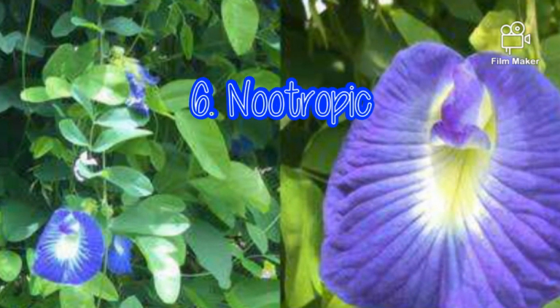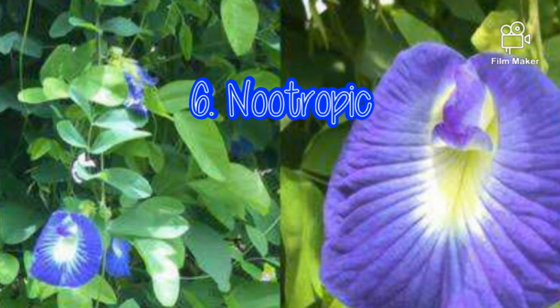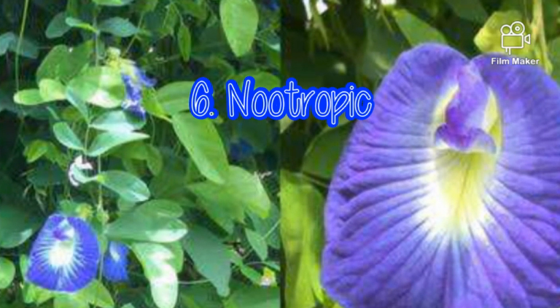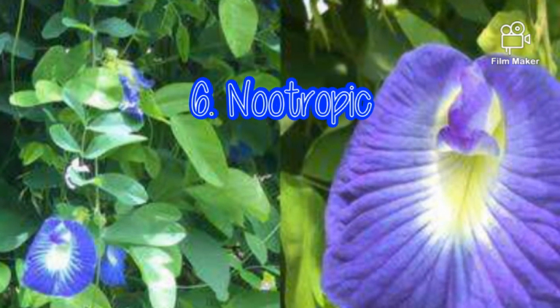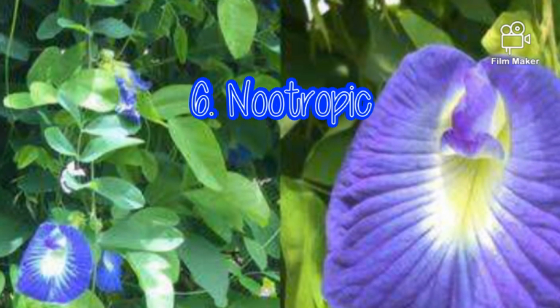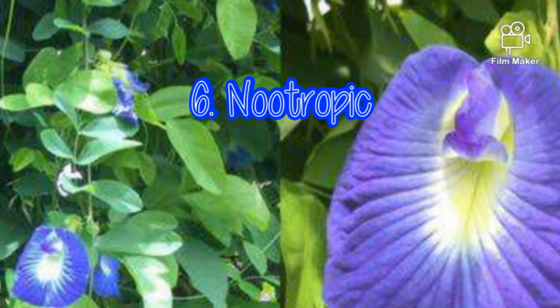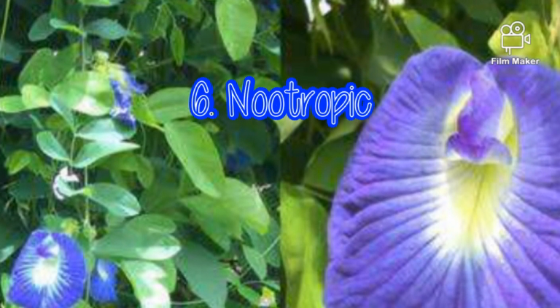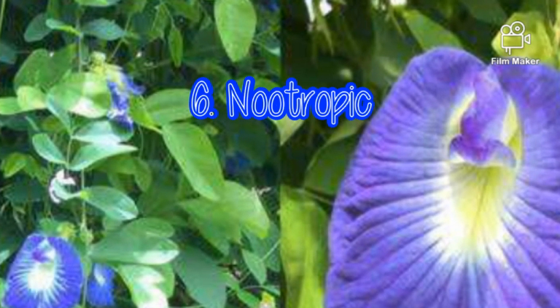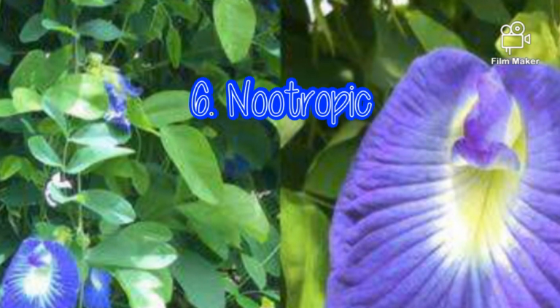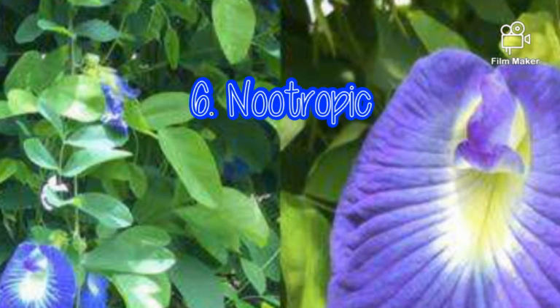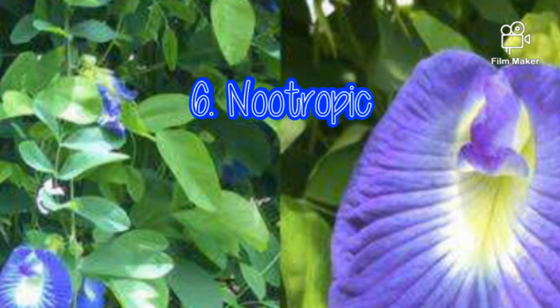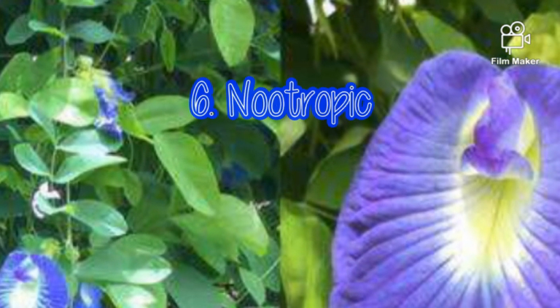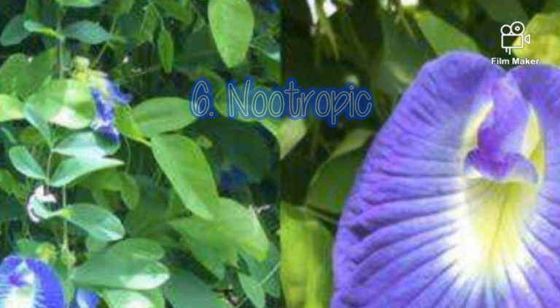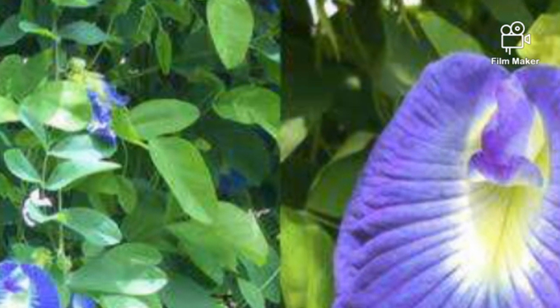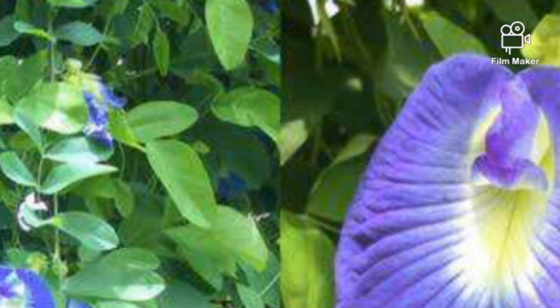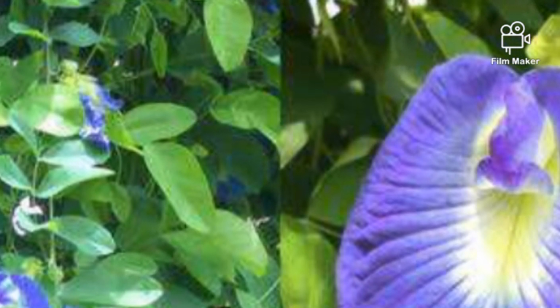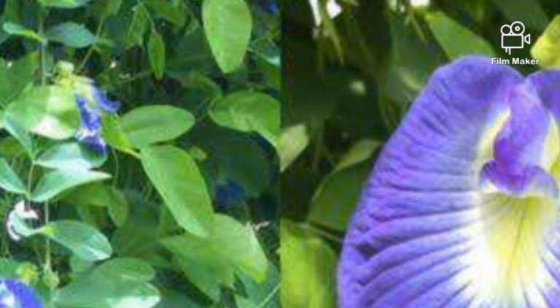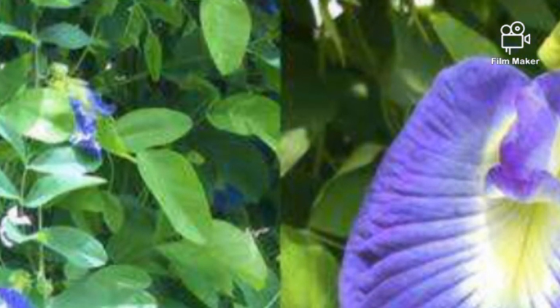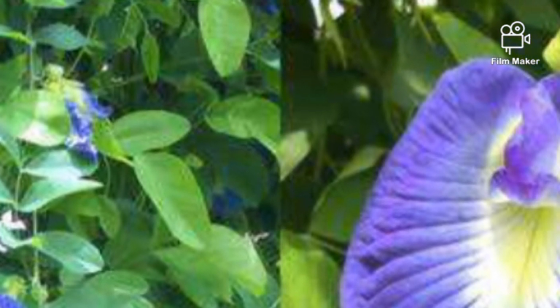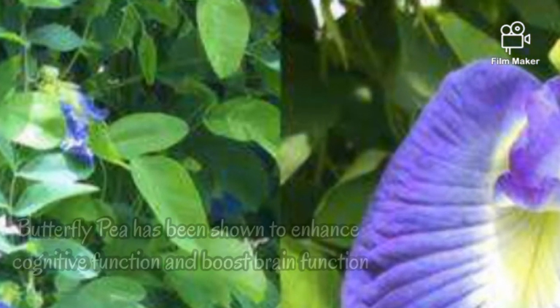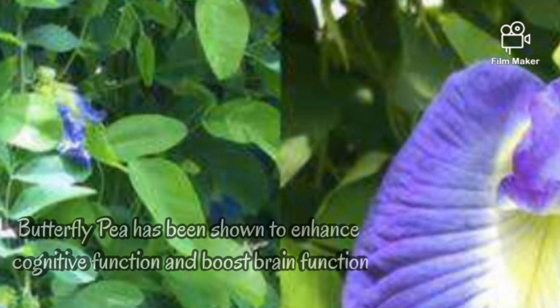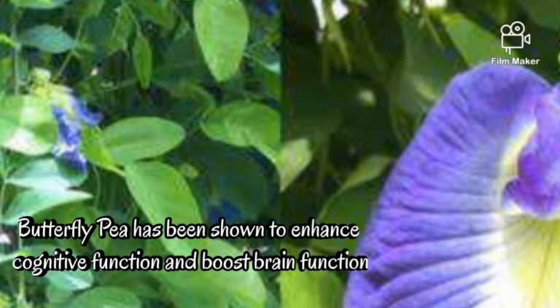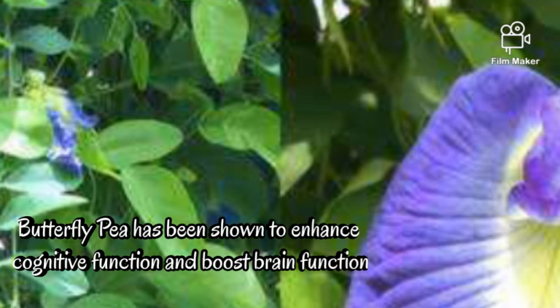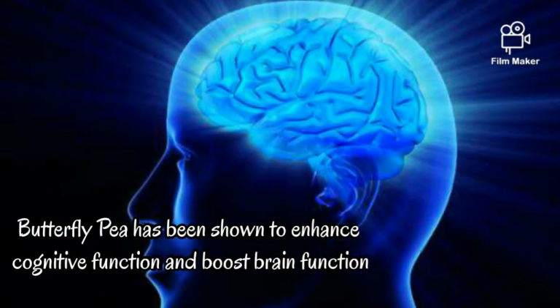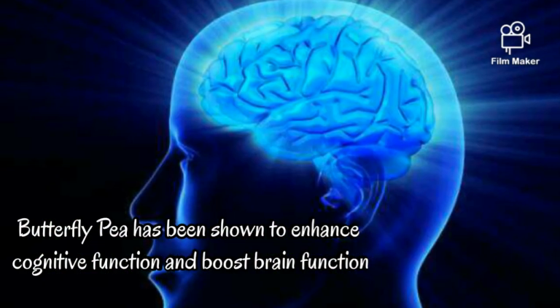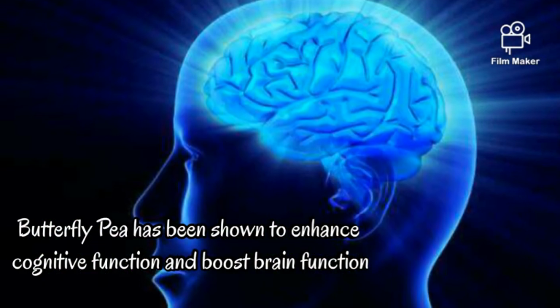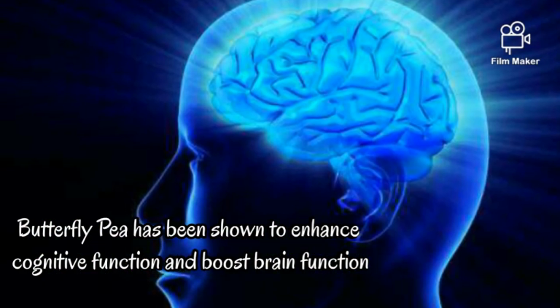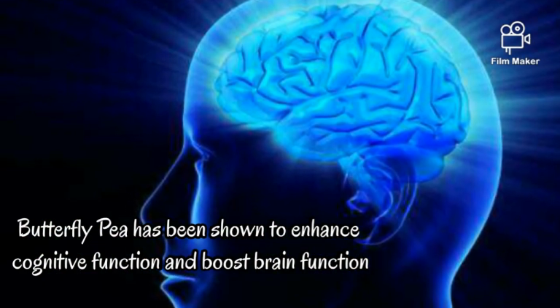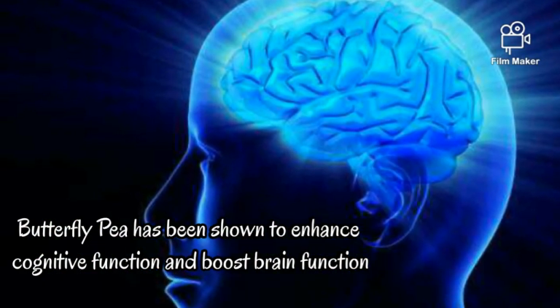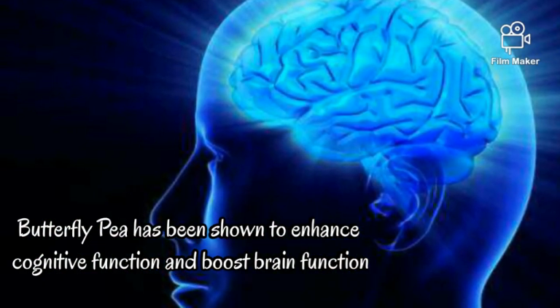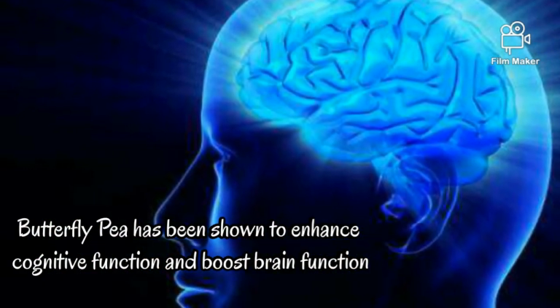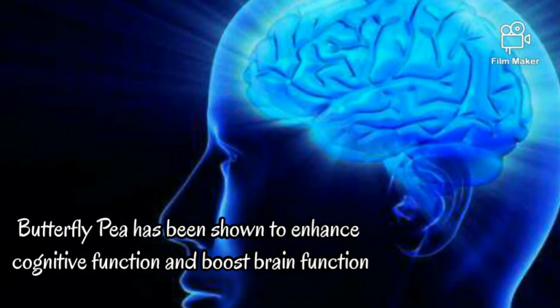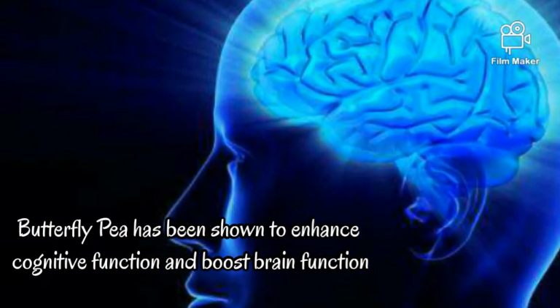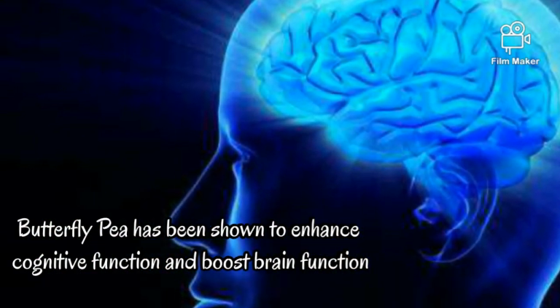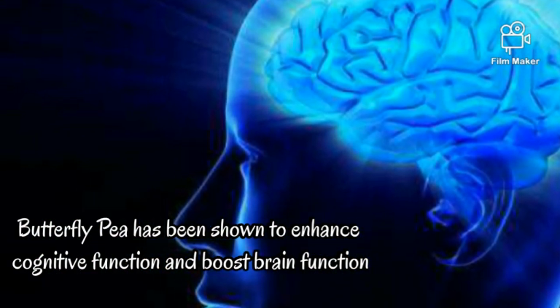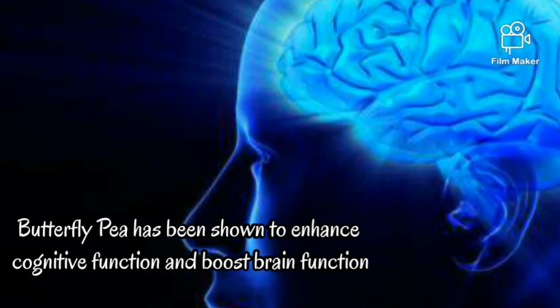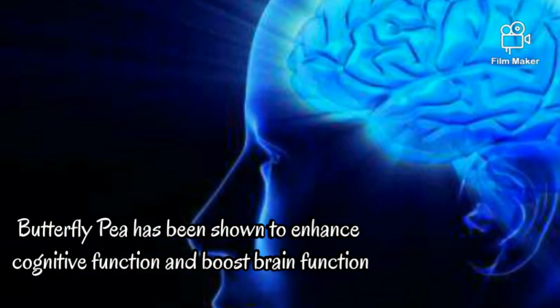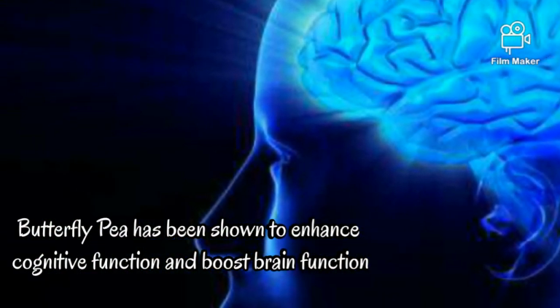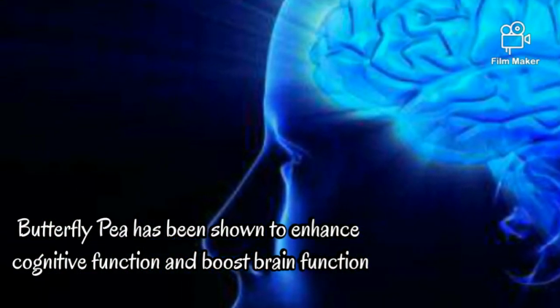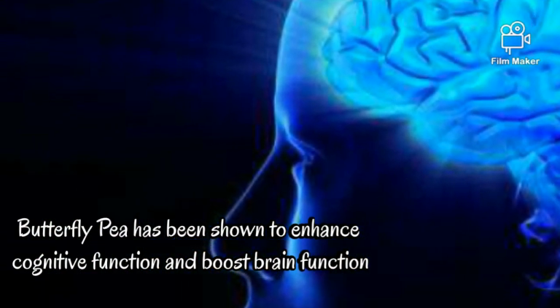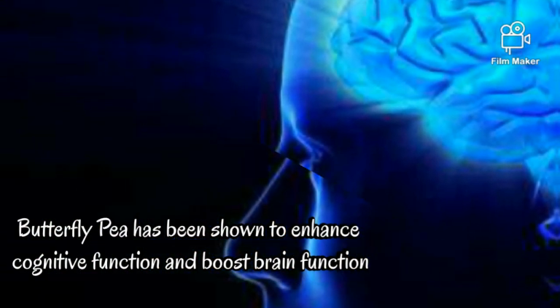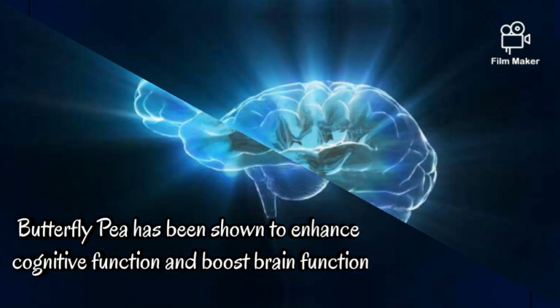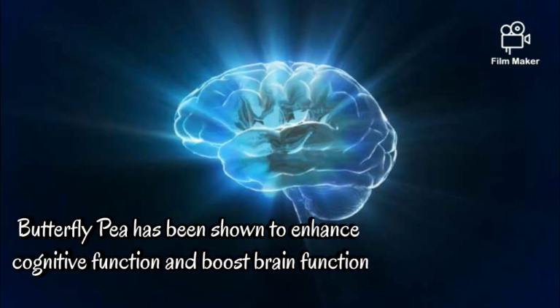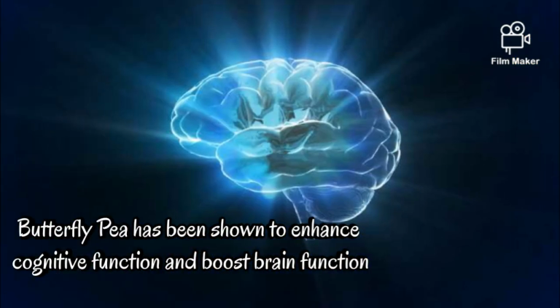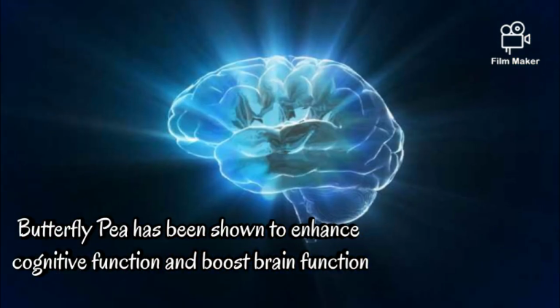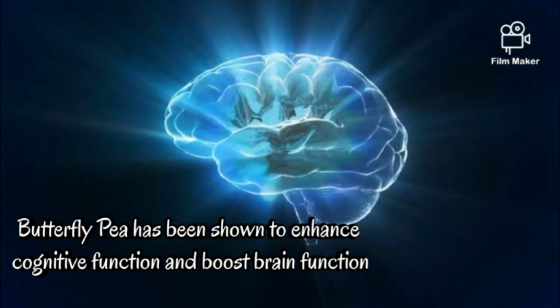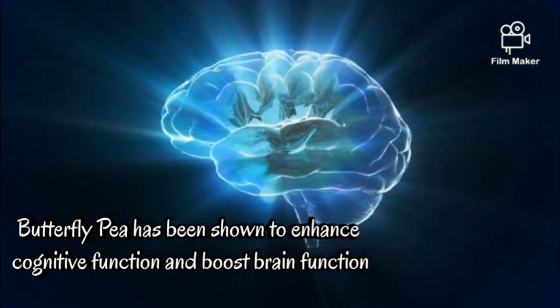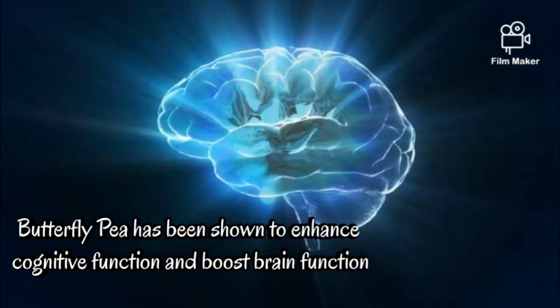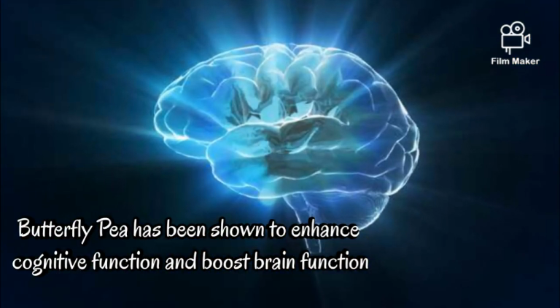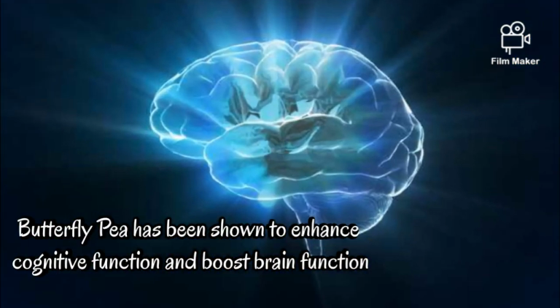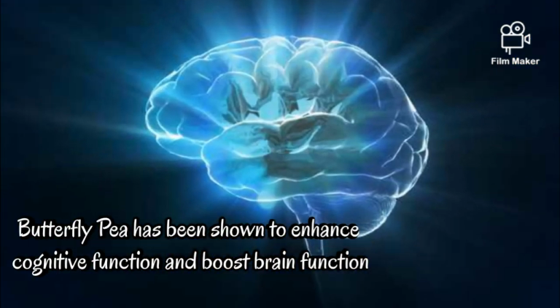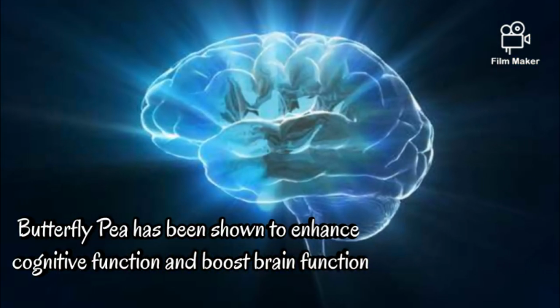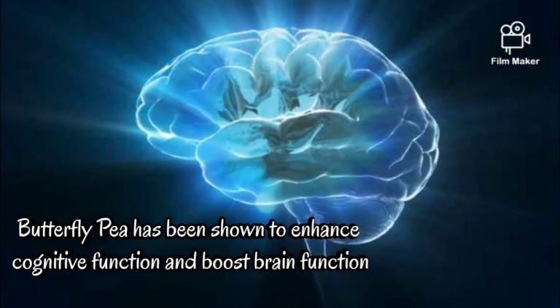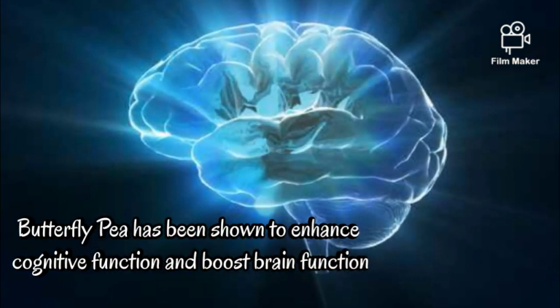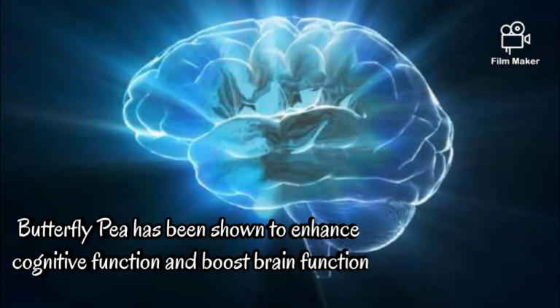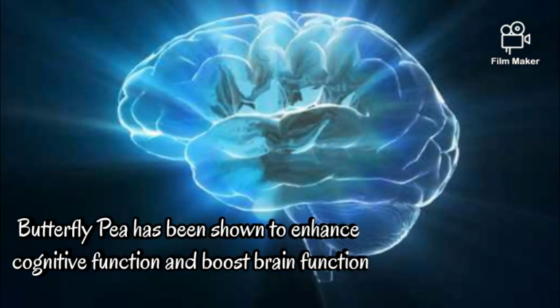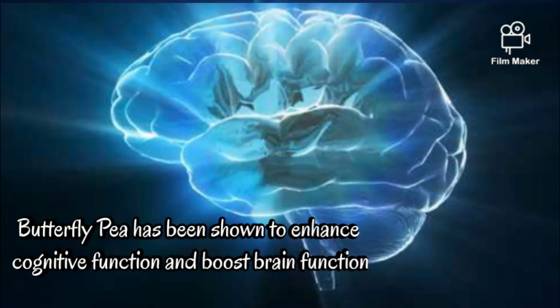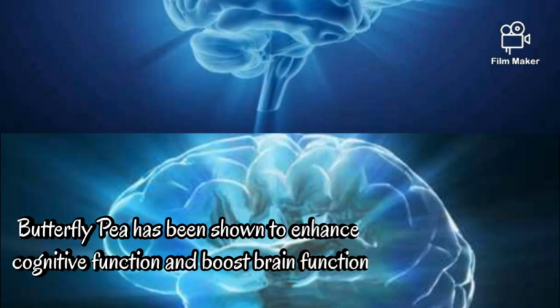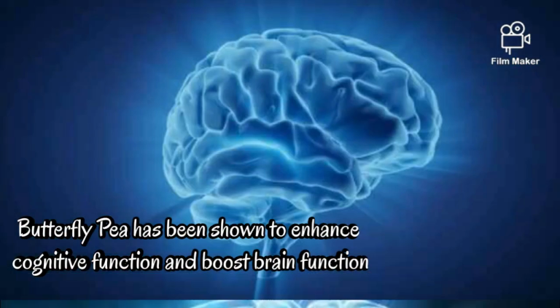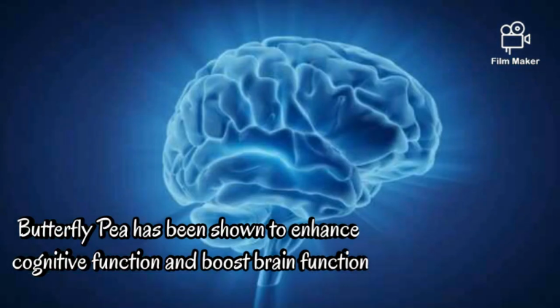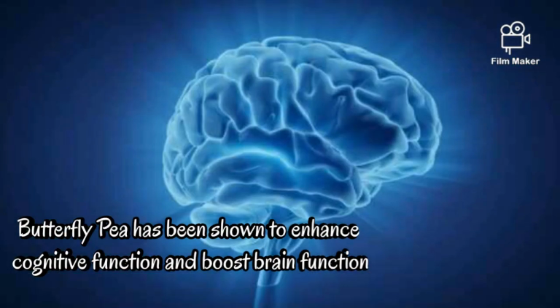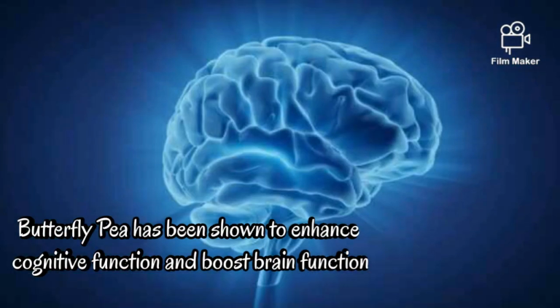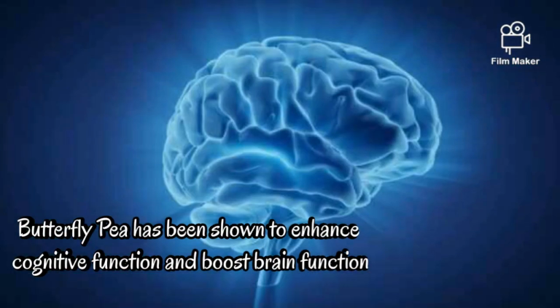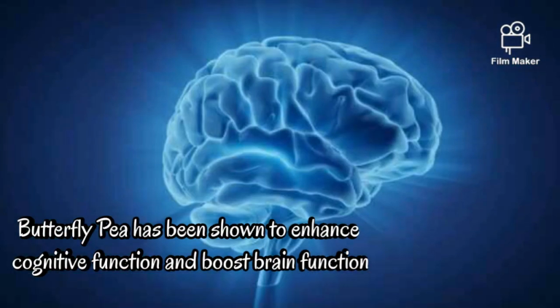6. Nootropic. Butterfly pea has been shown to enhance cognitive function and boost brain function.